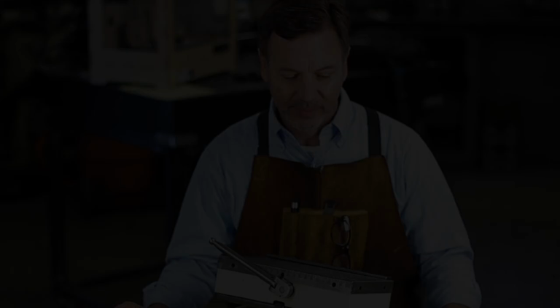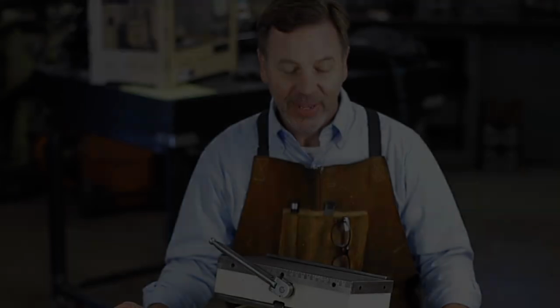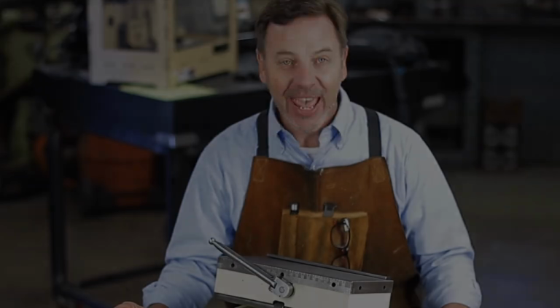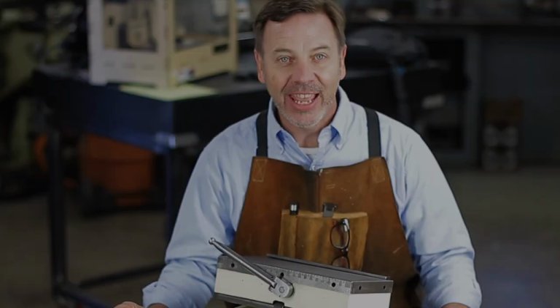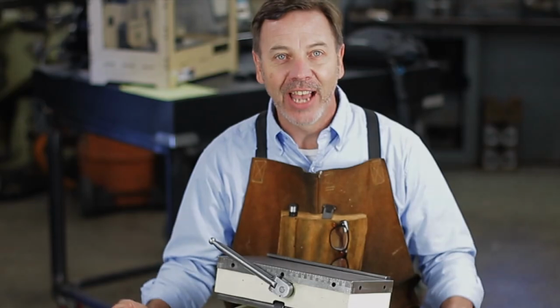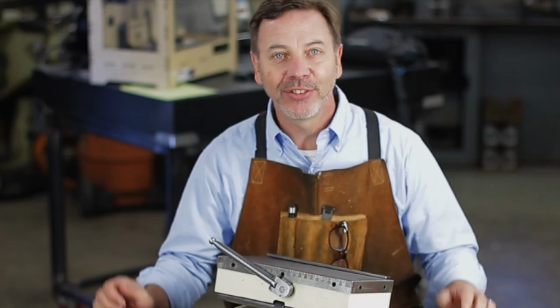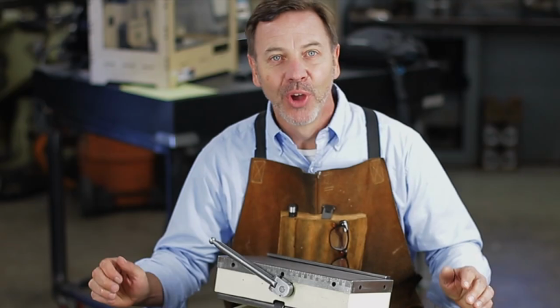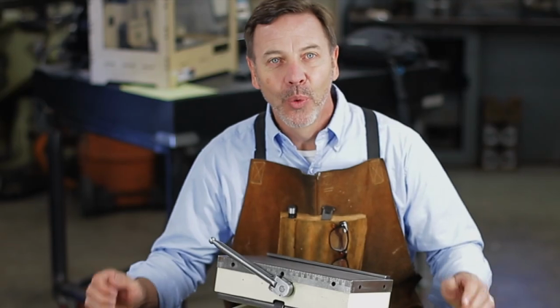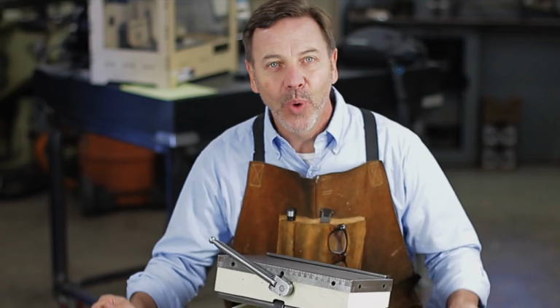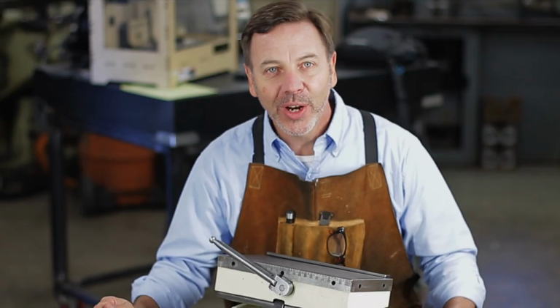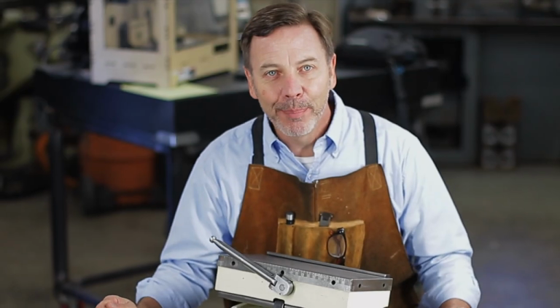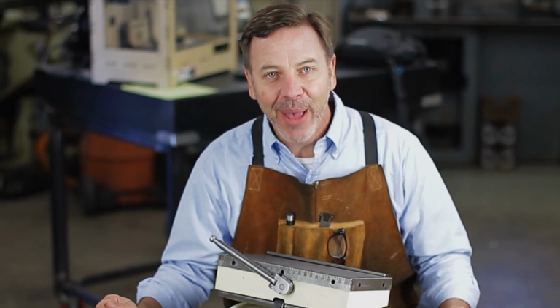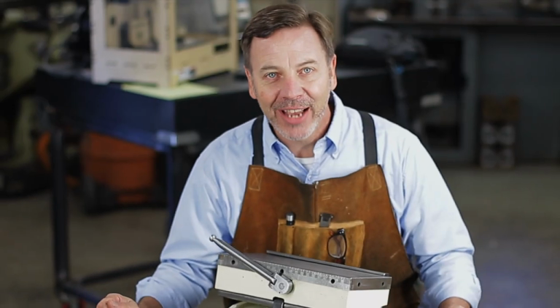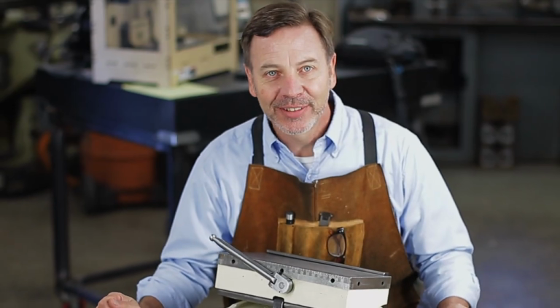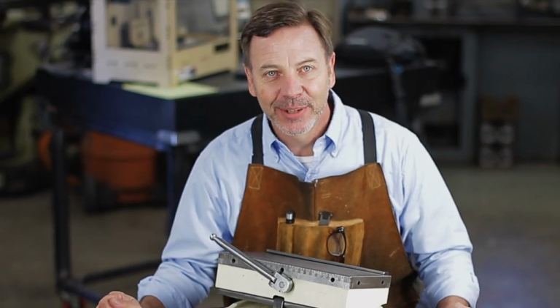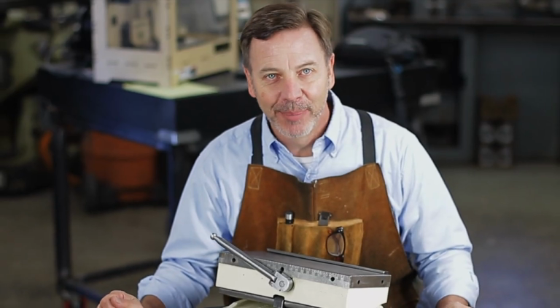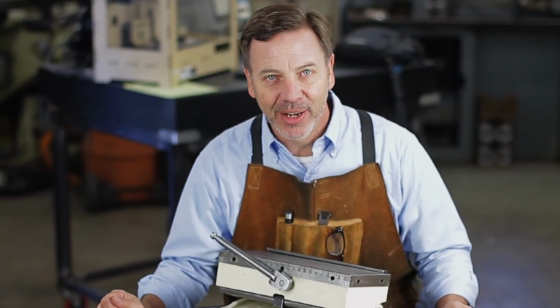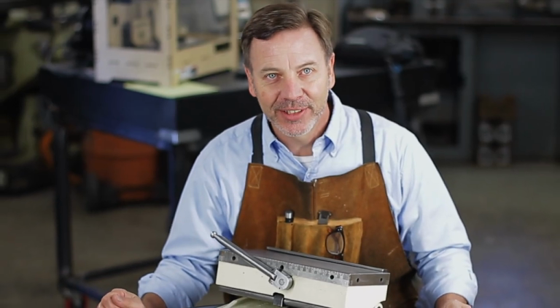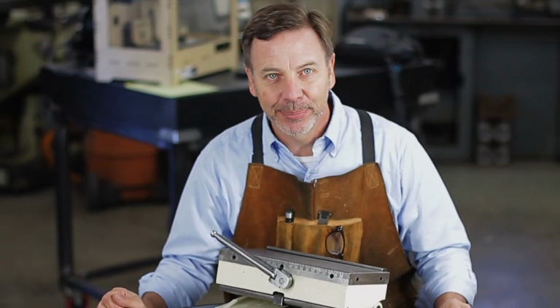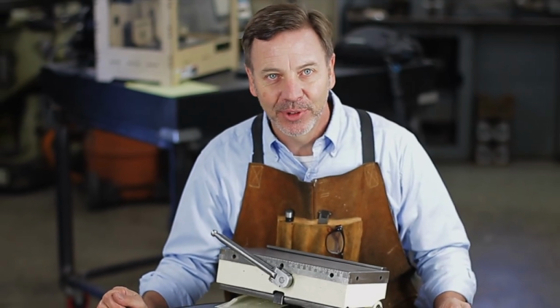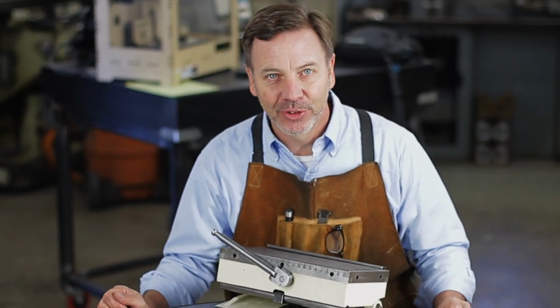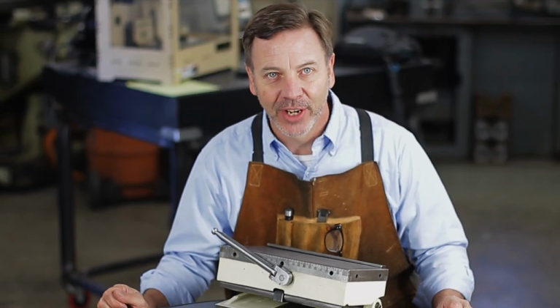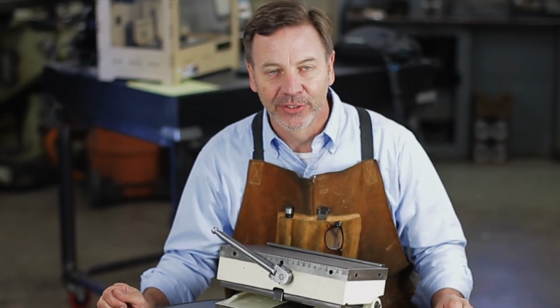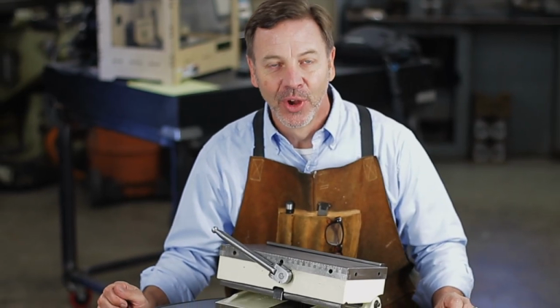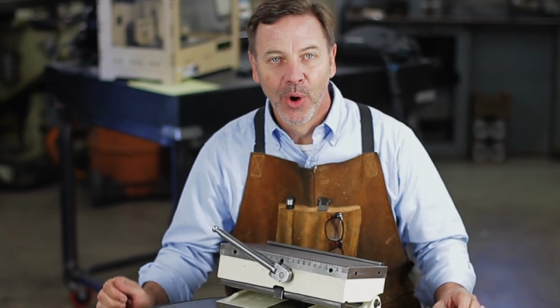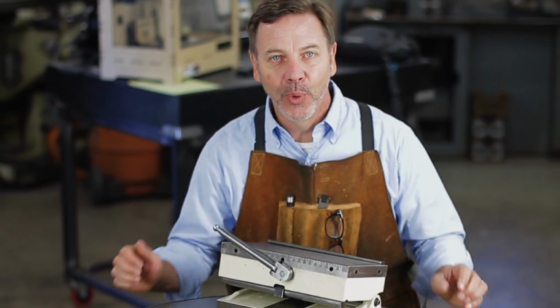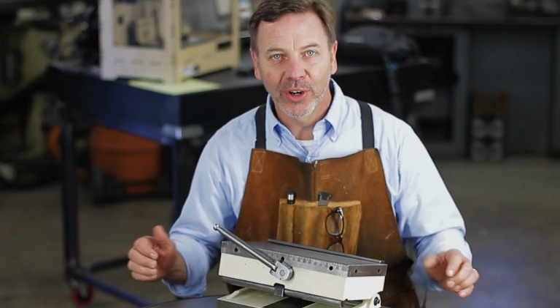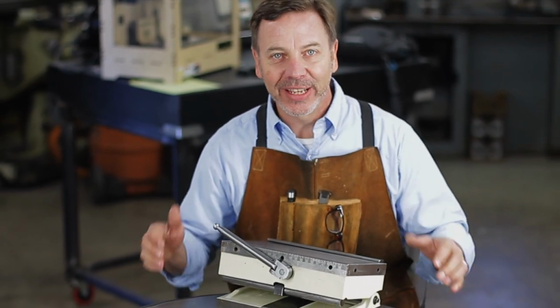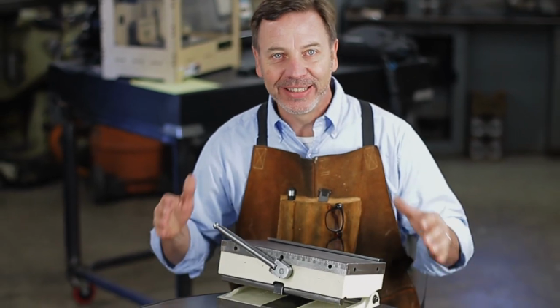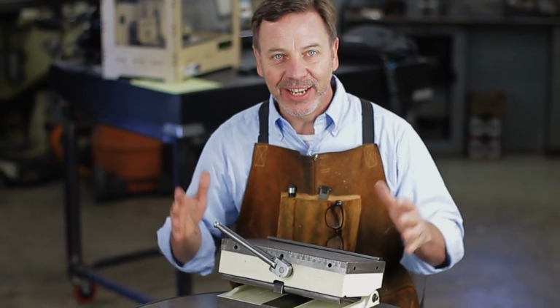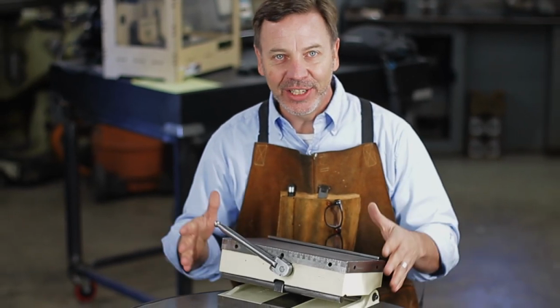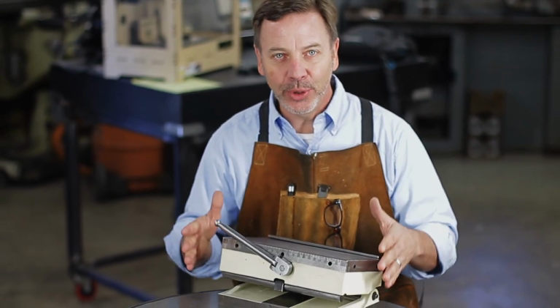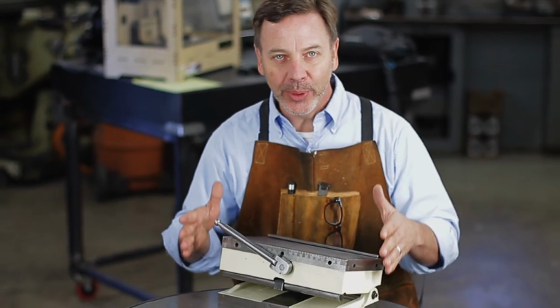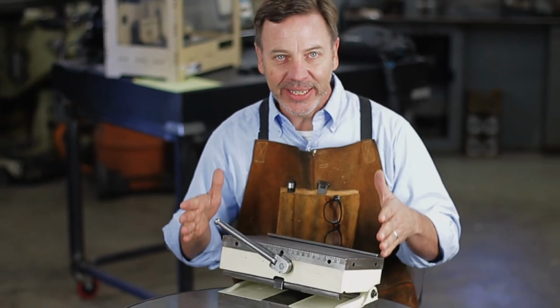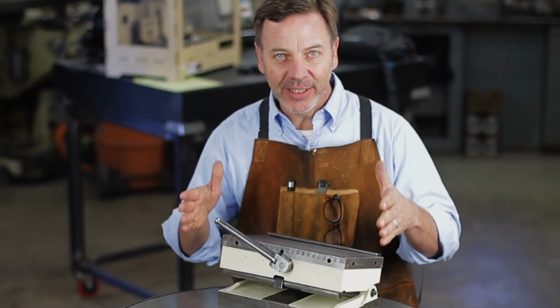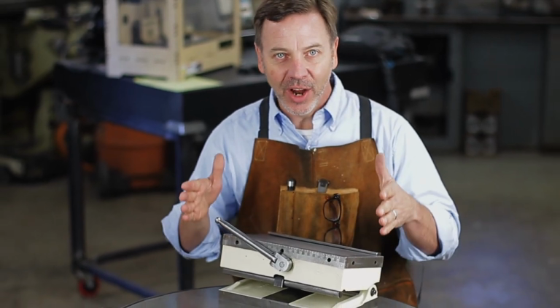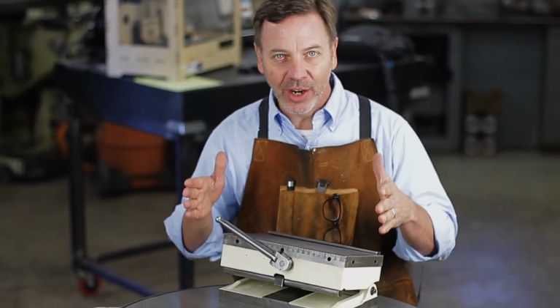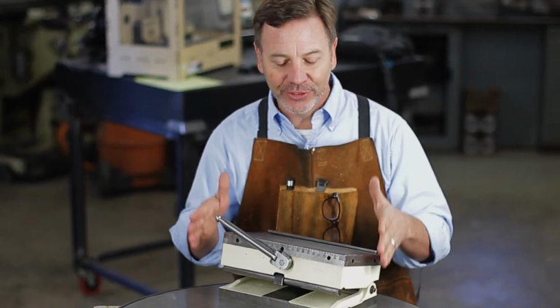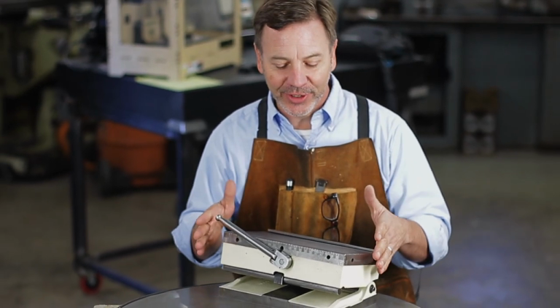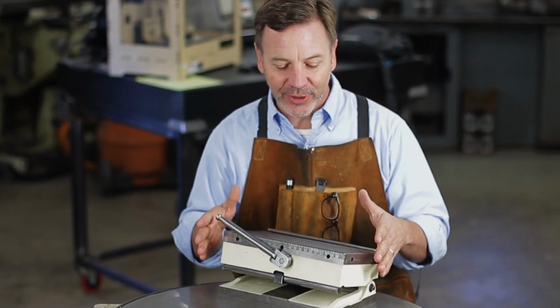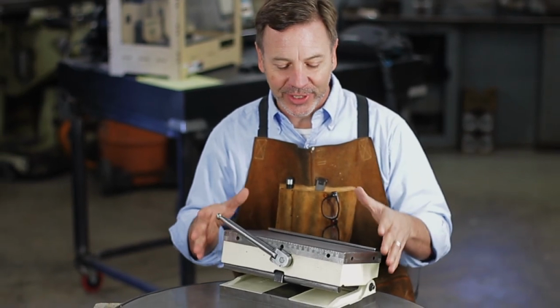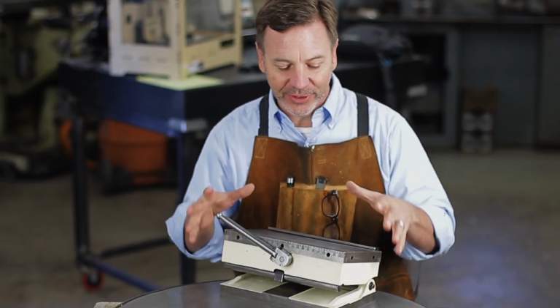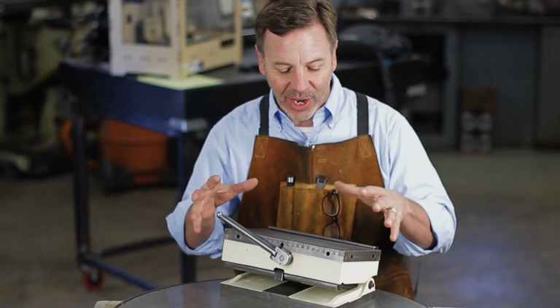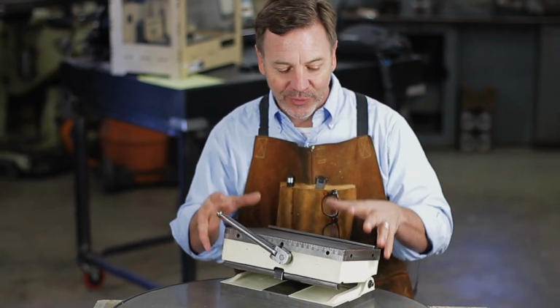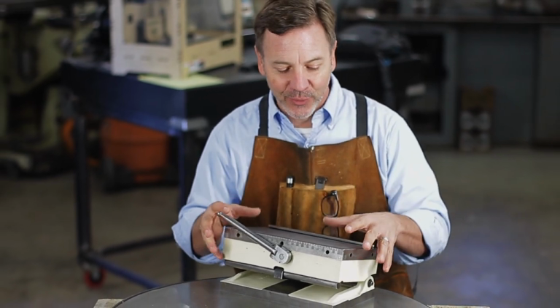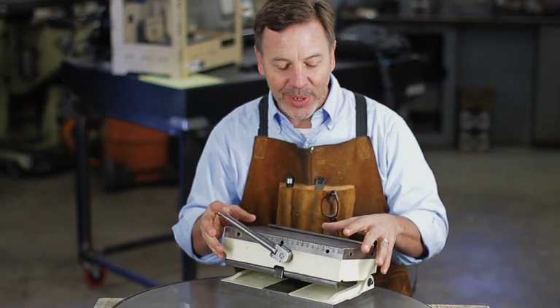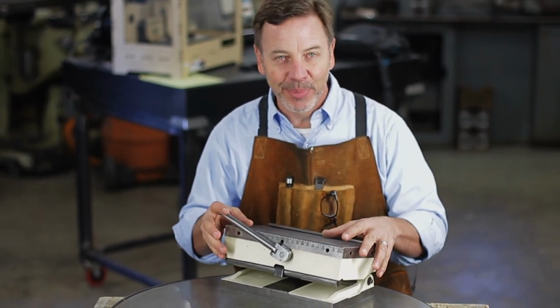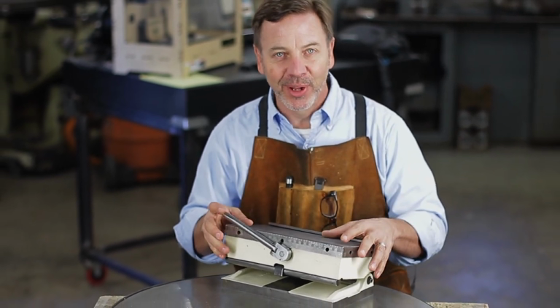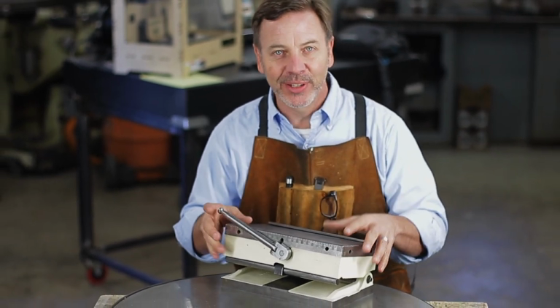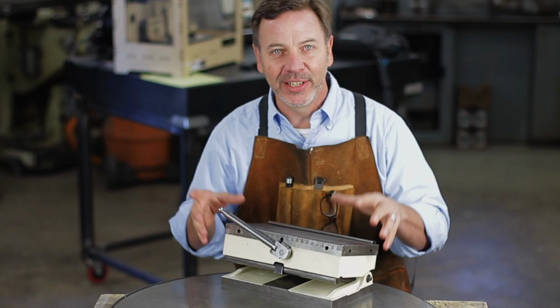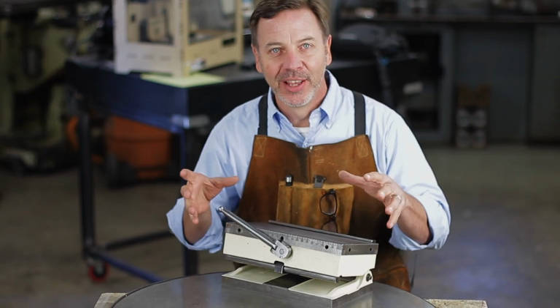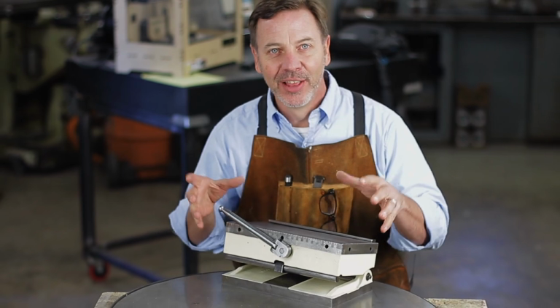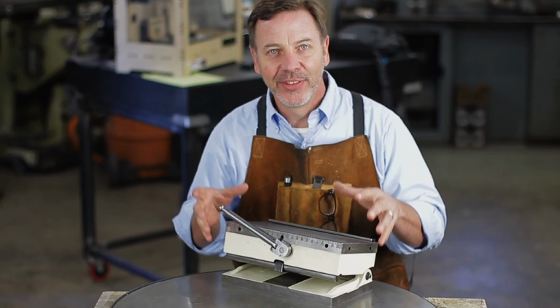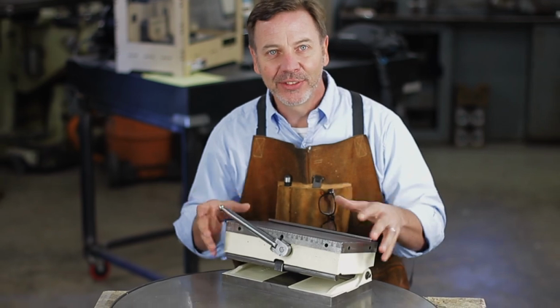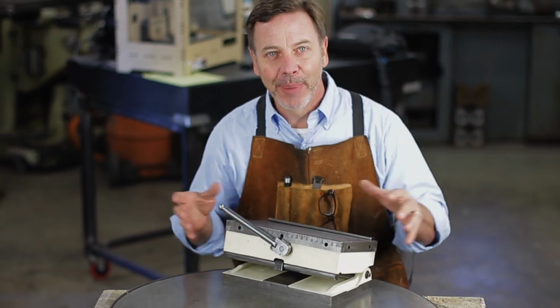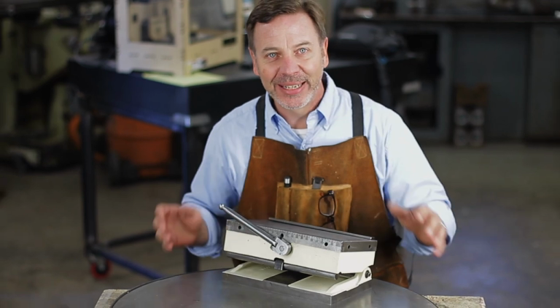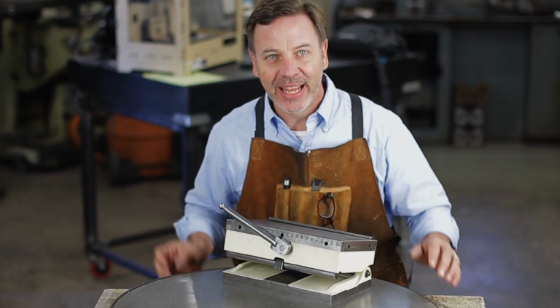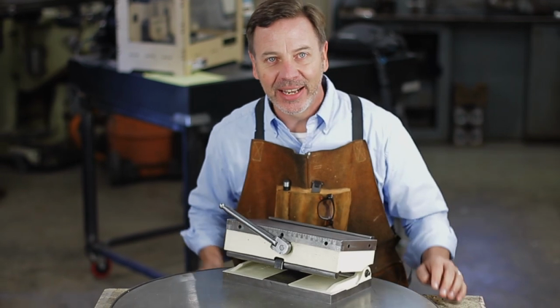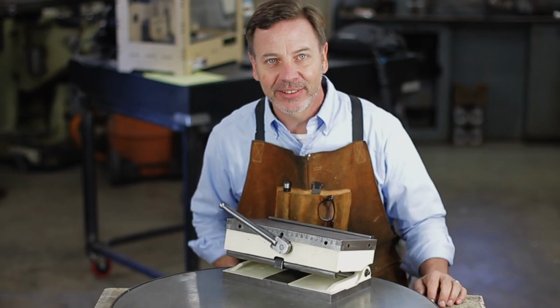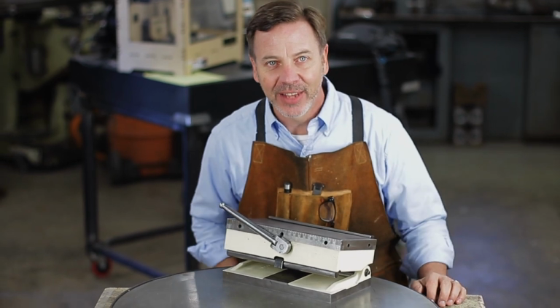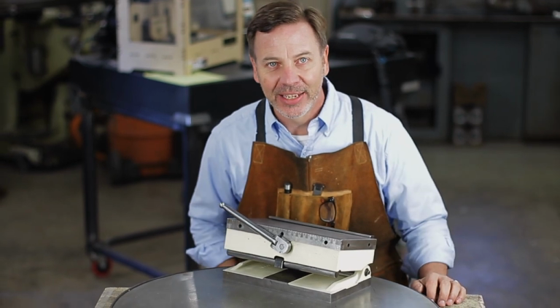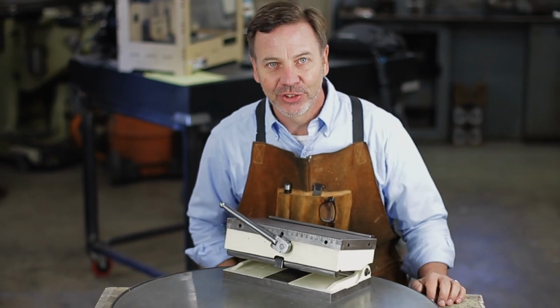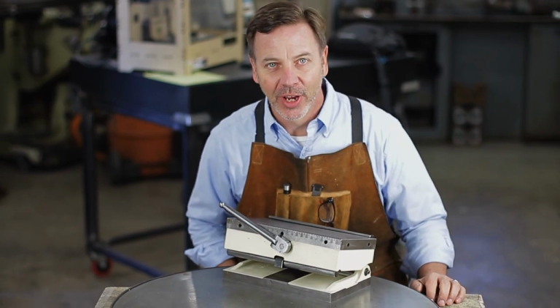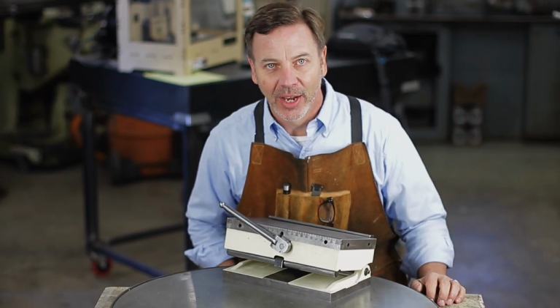Hey guys, welcome back to Metal Tips and Tricks. We are continuing our series on rebuilding this magnetic sign chuck.